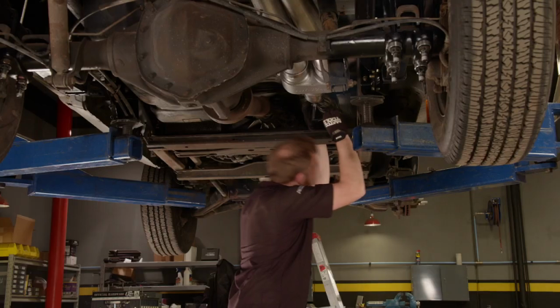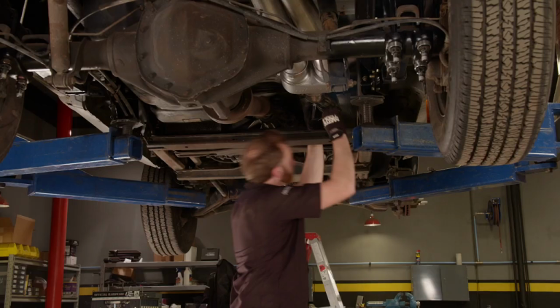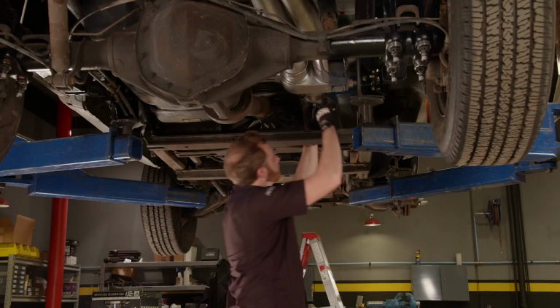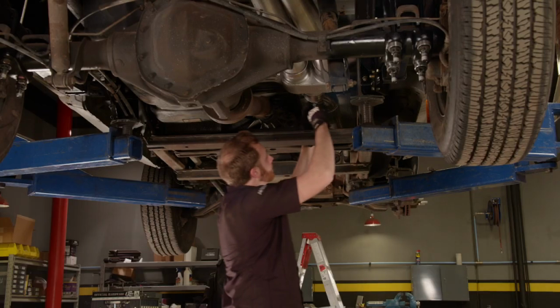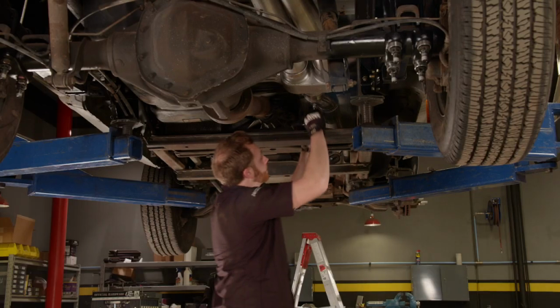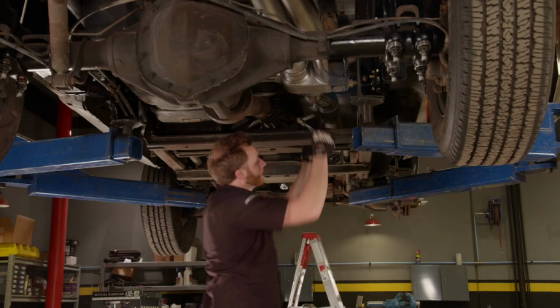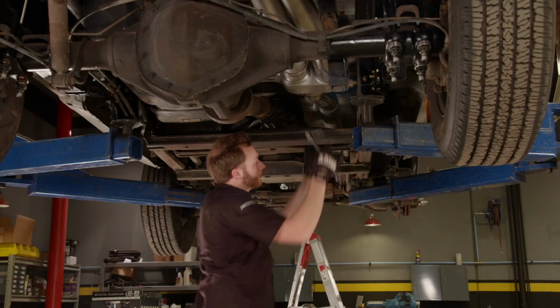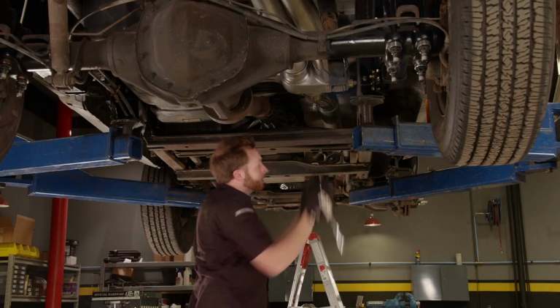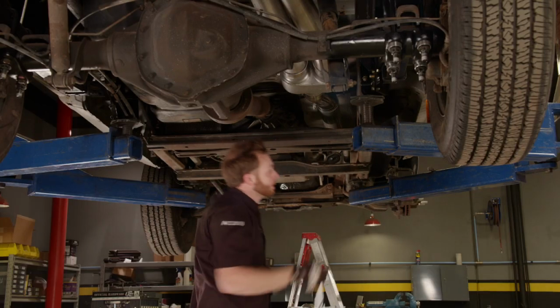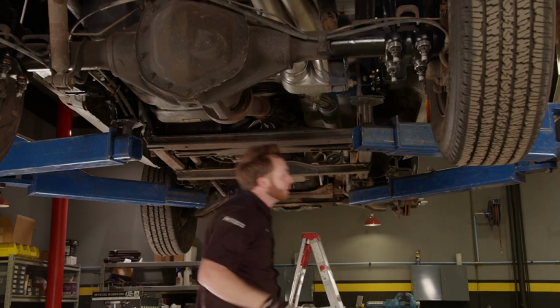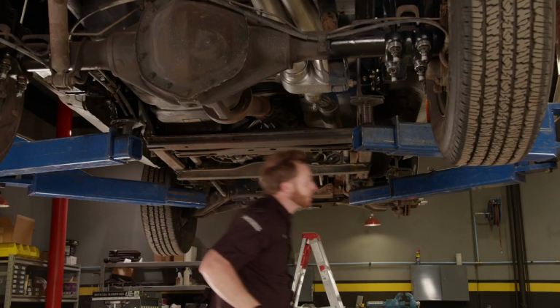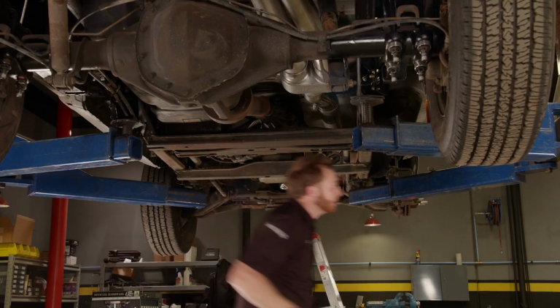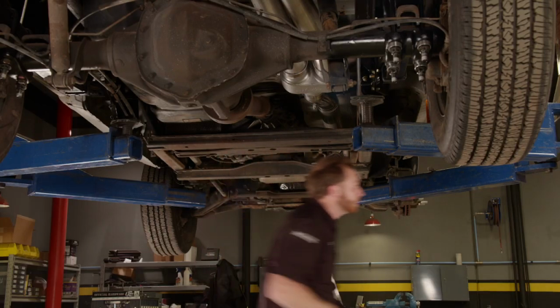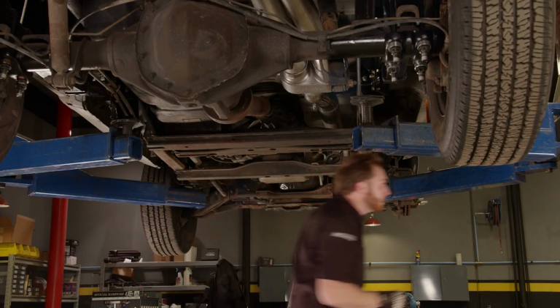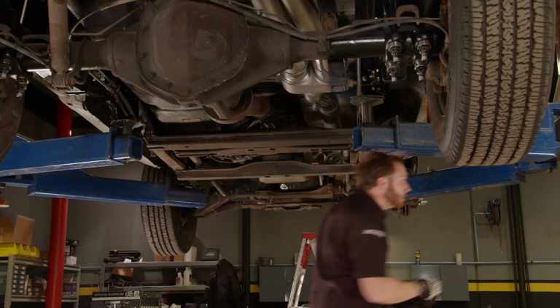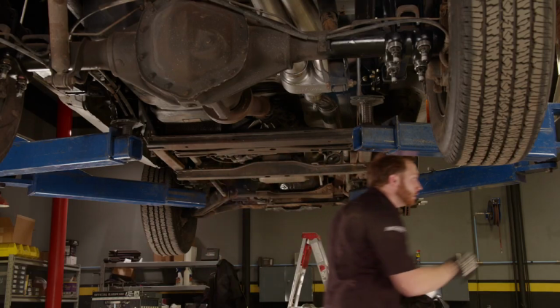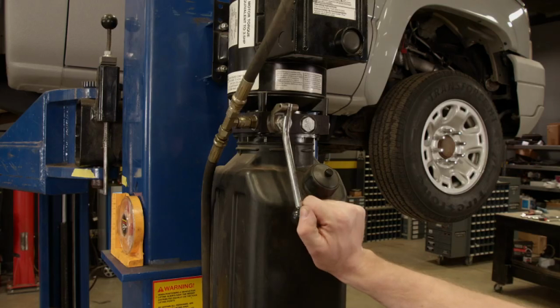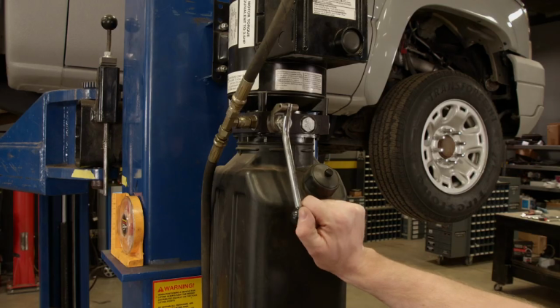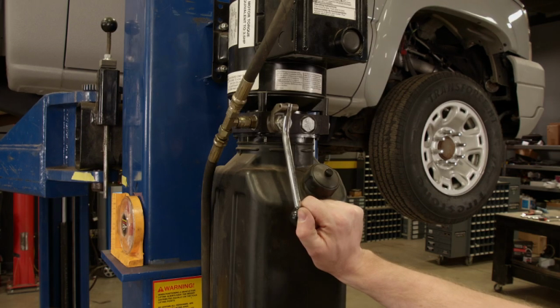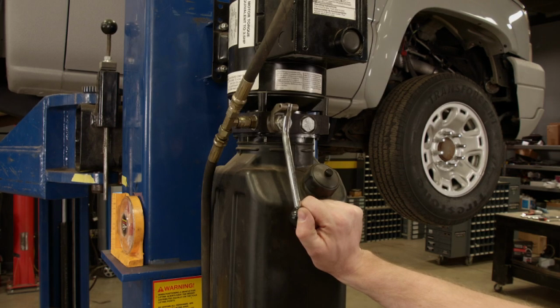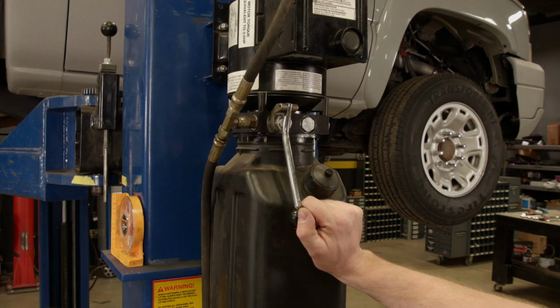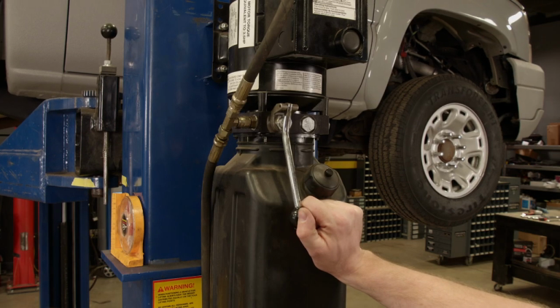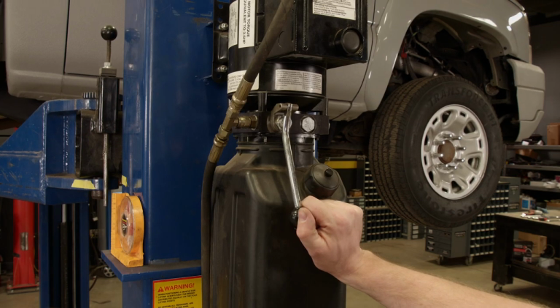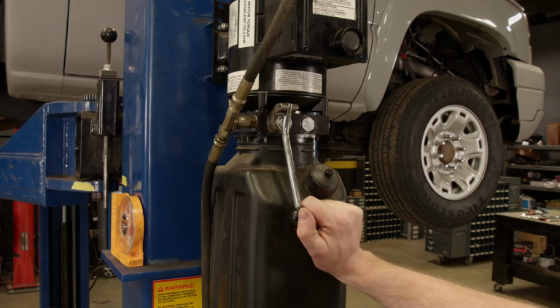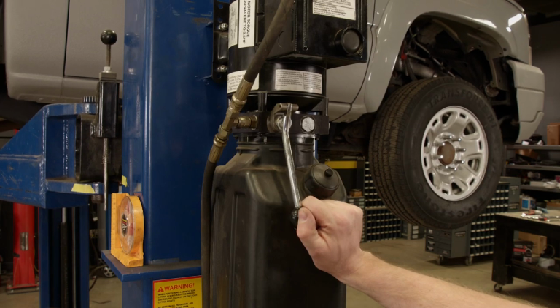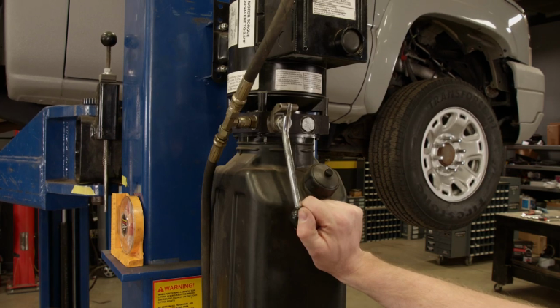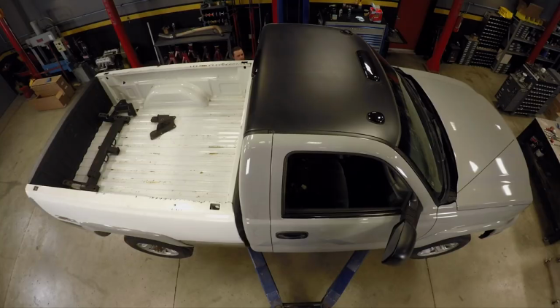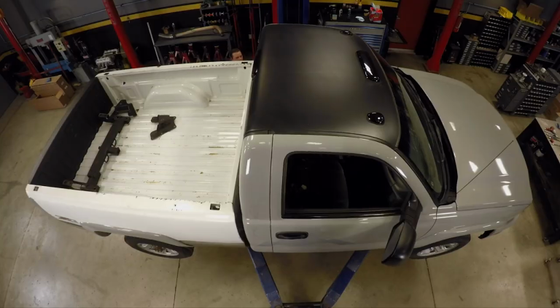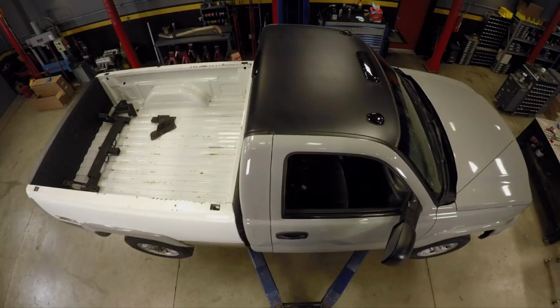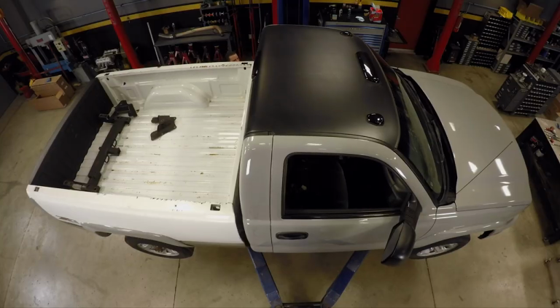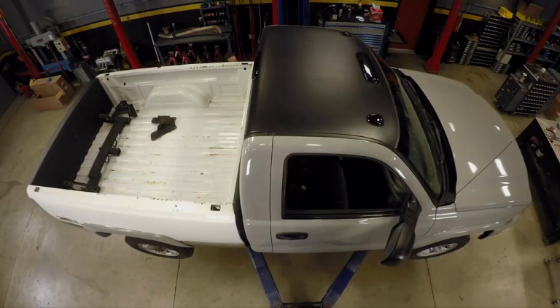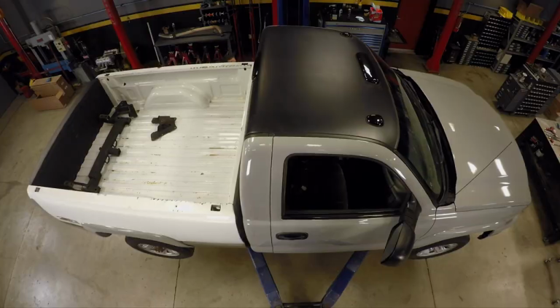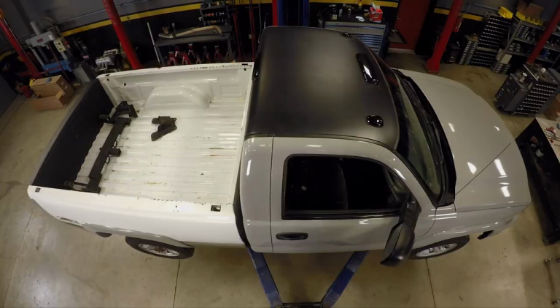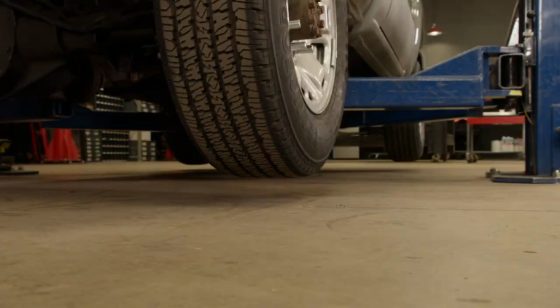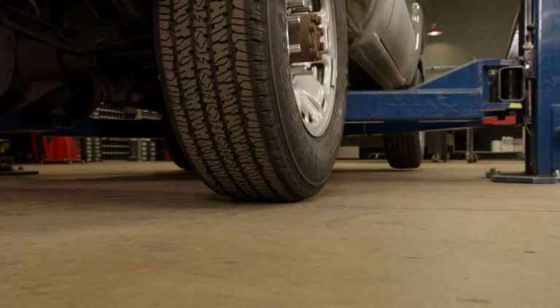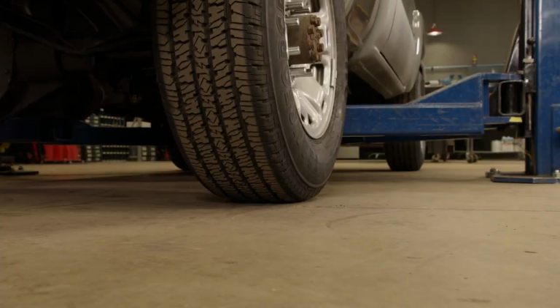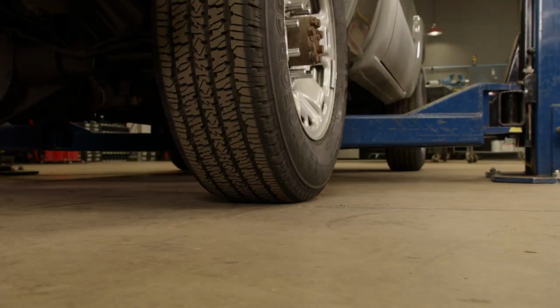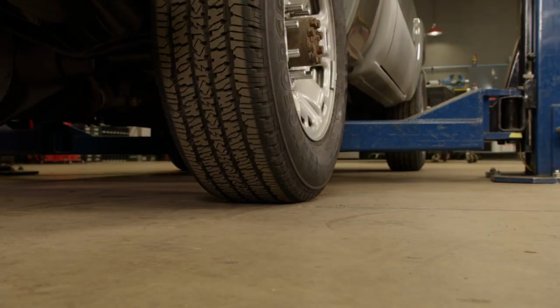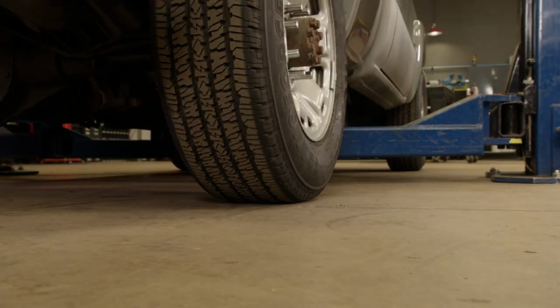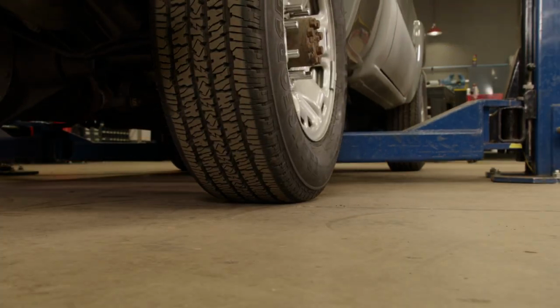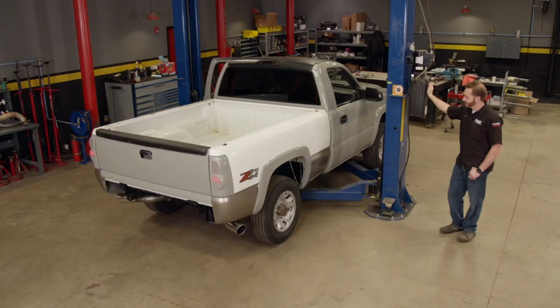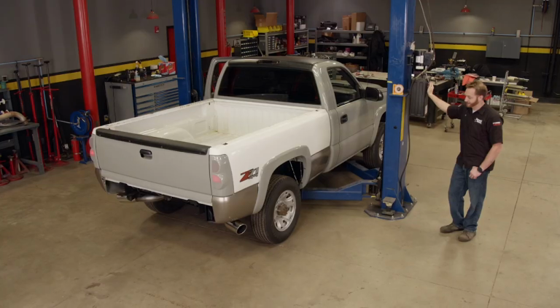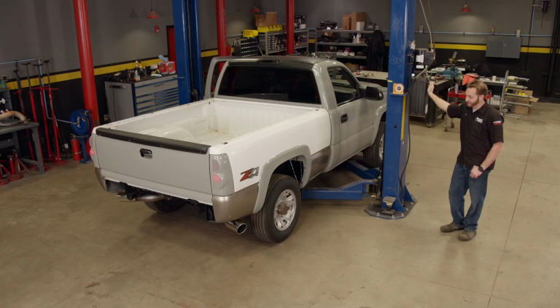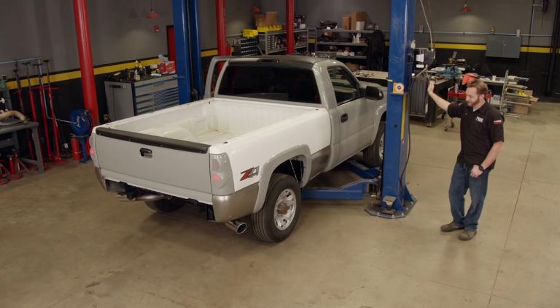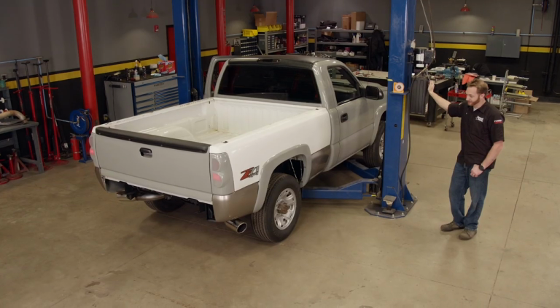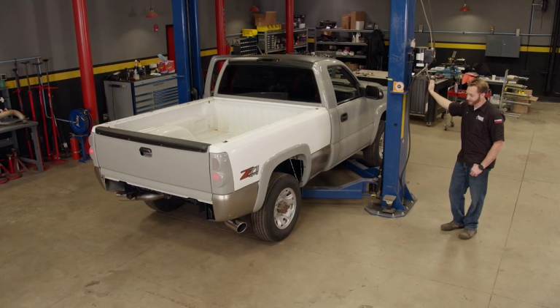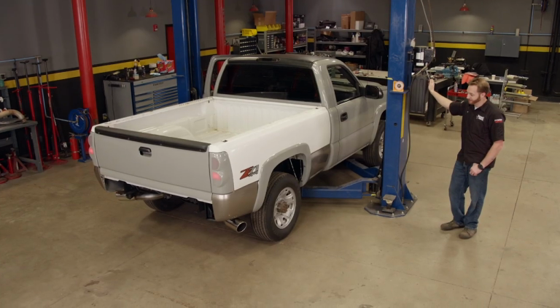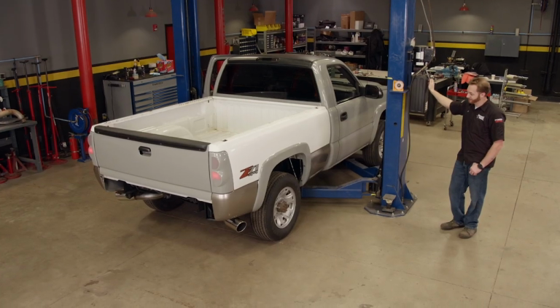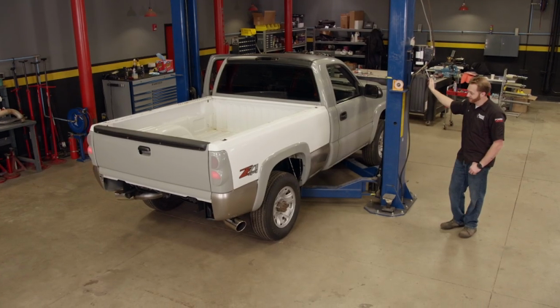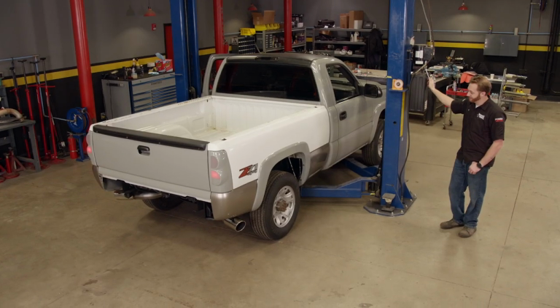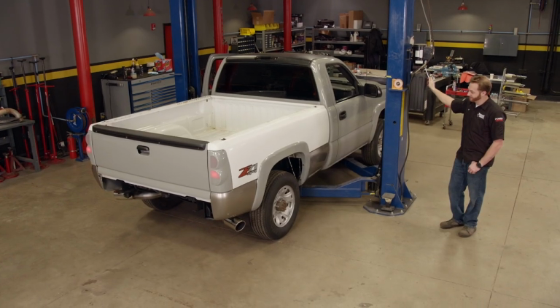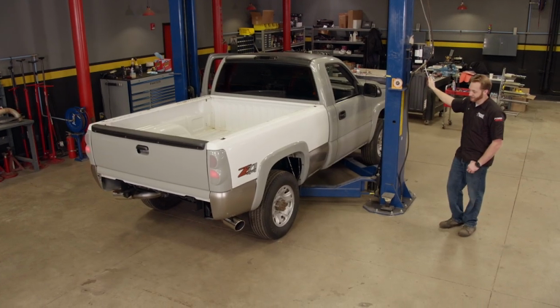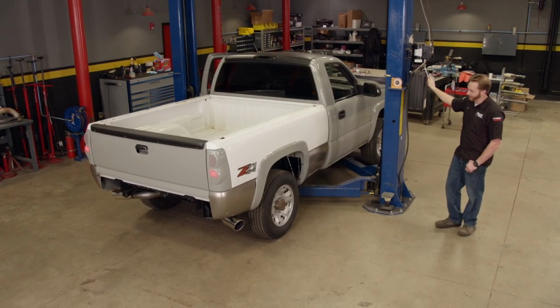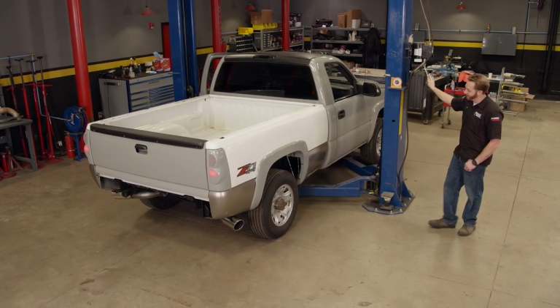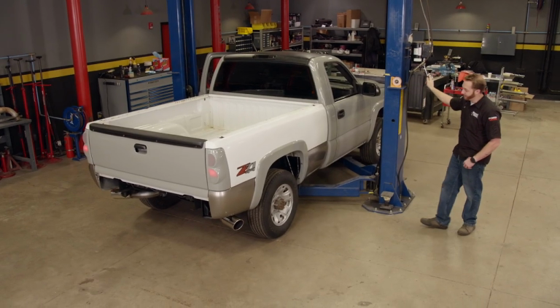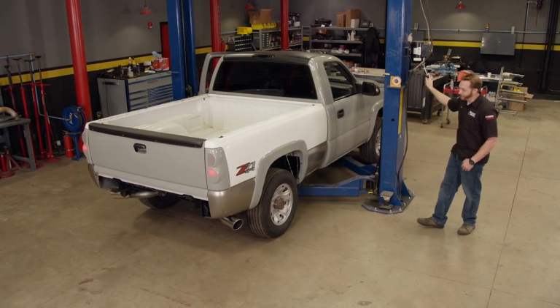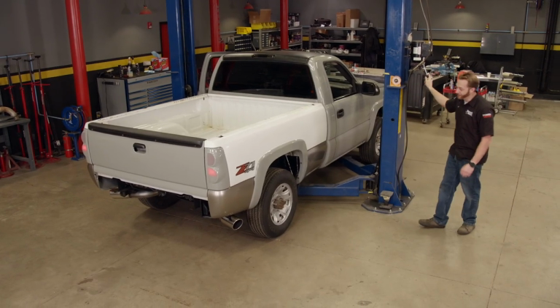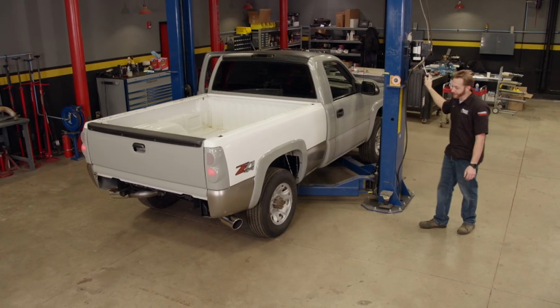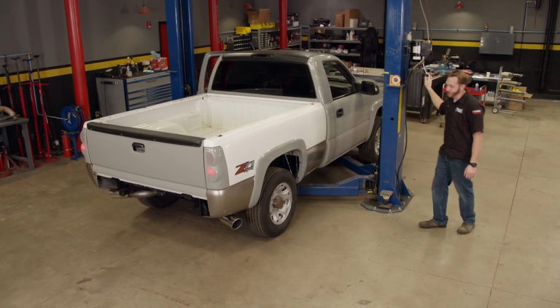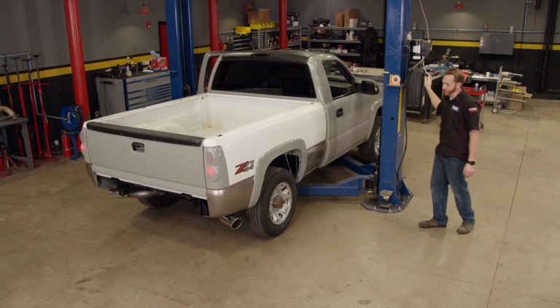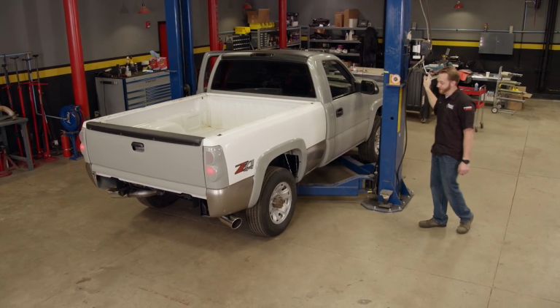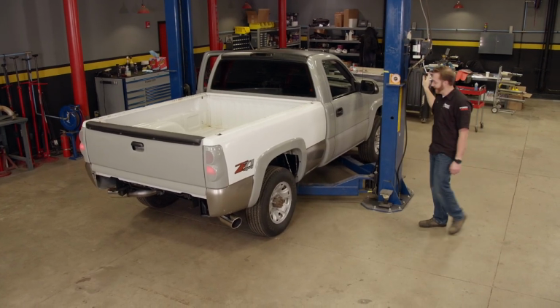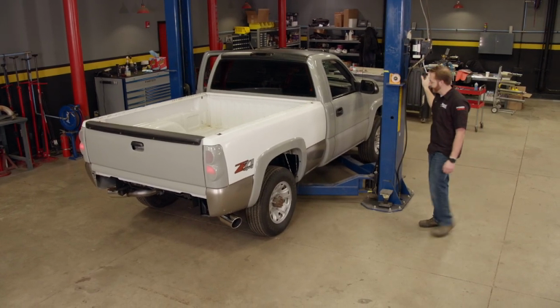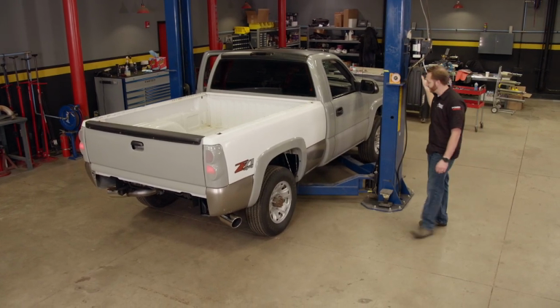With the exhaust connected, we'll lower this truck and hear how it sounds. Nothing like a Duramax.